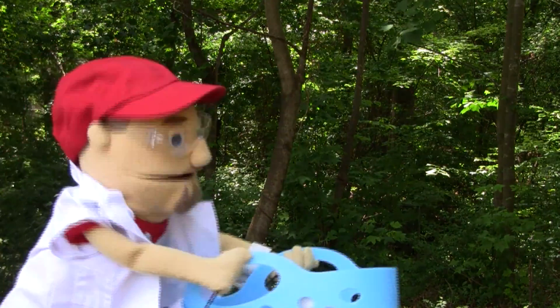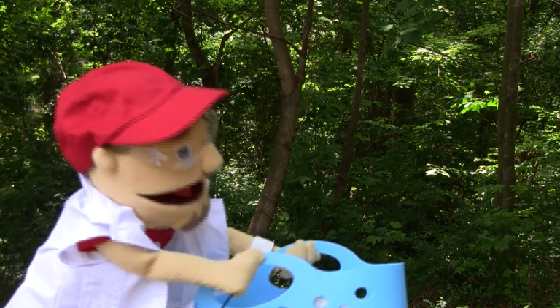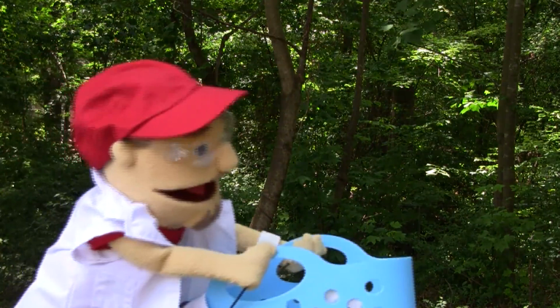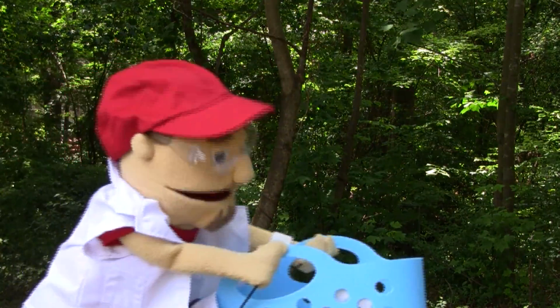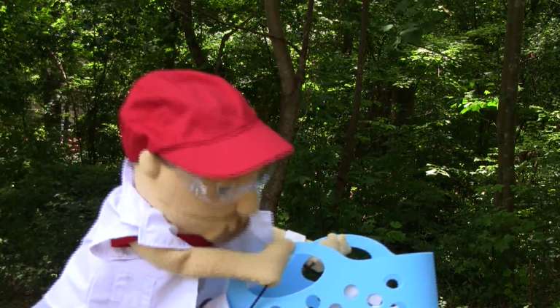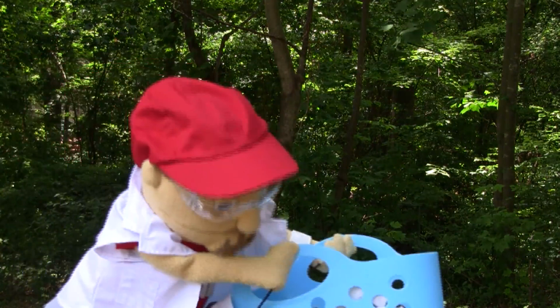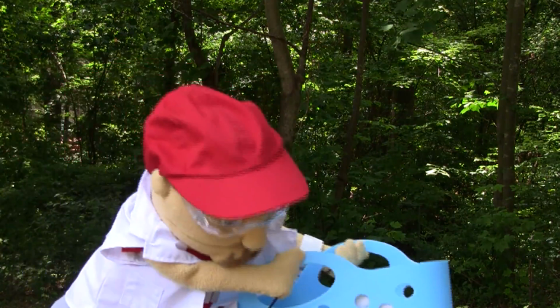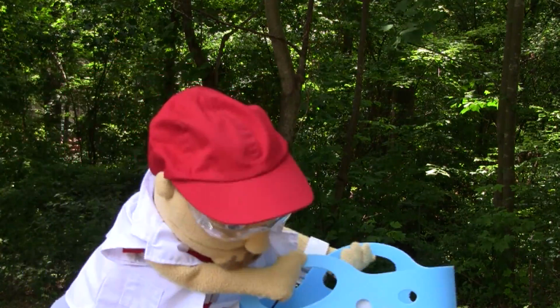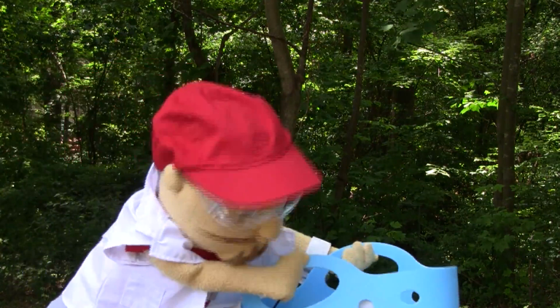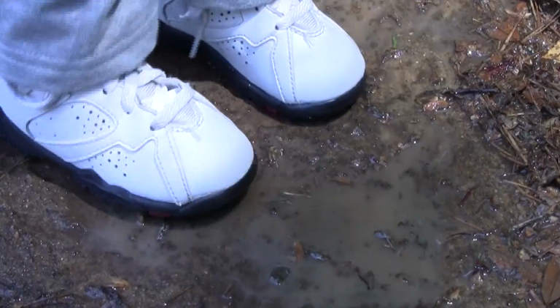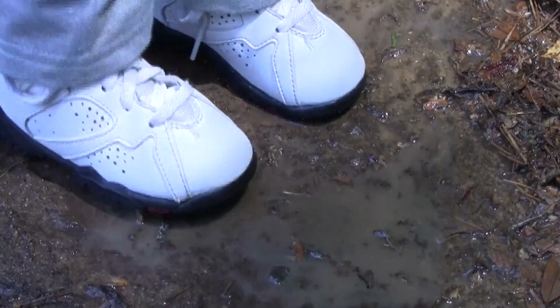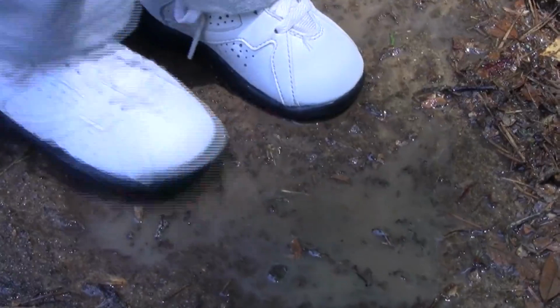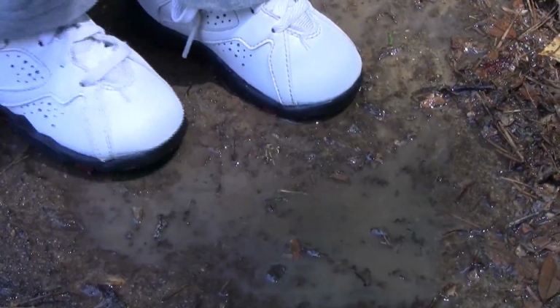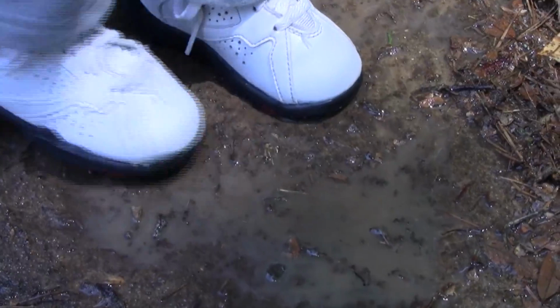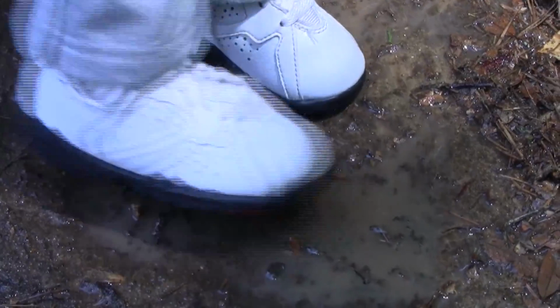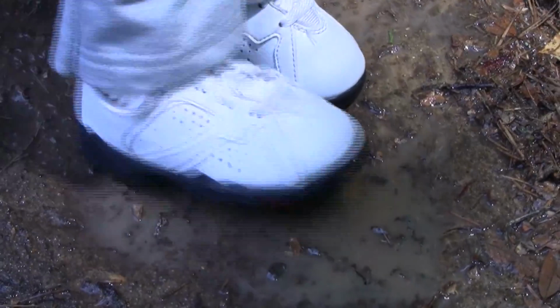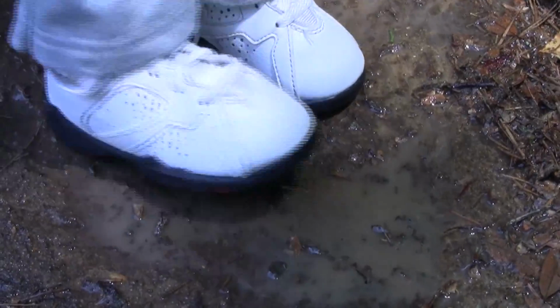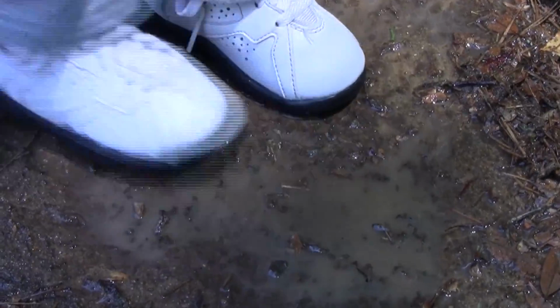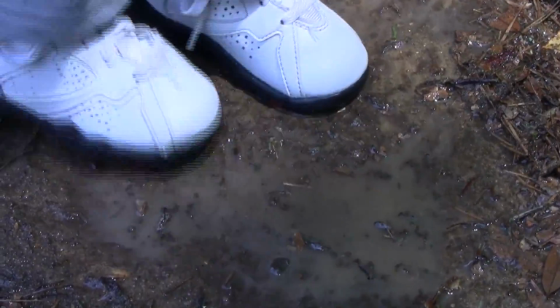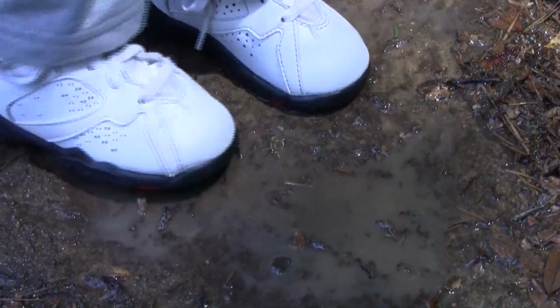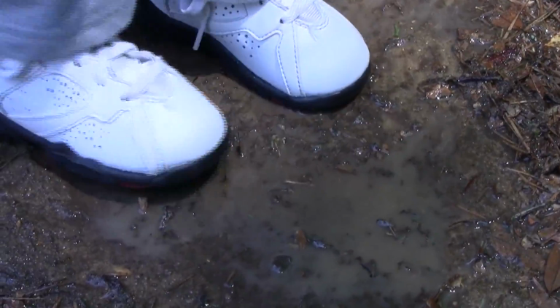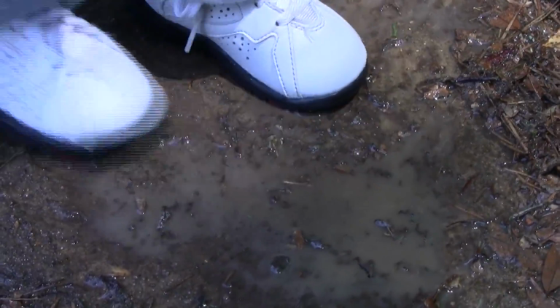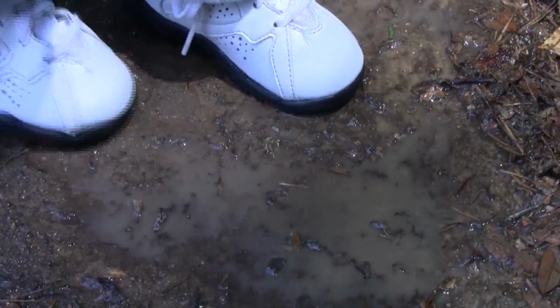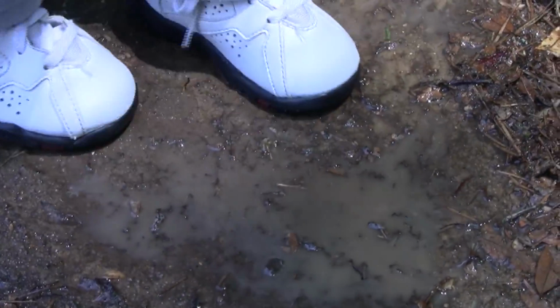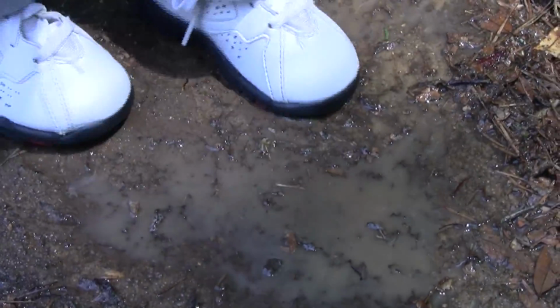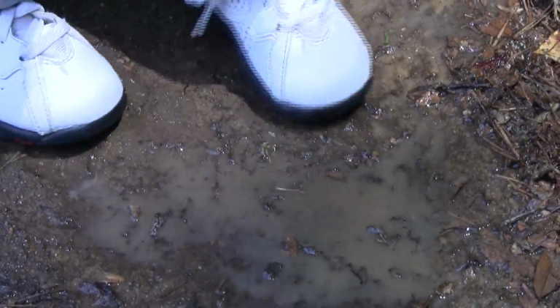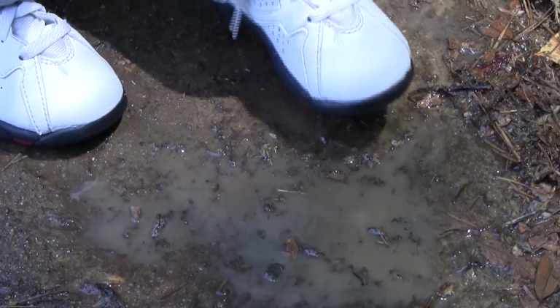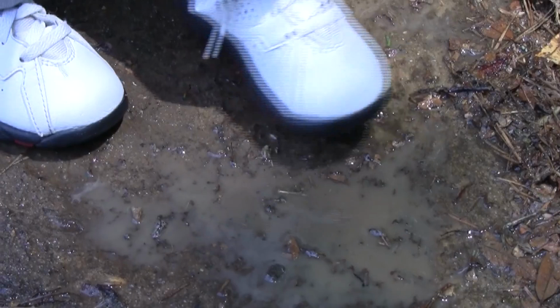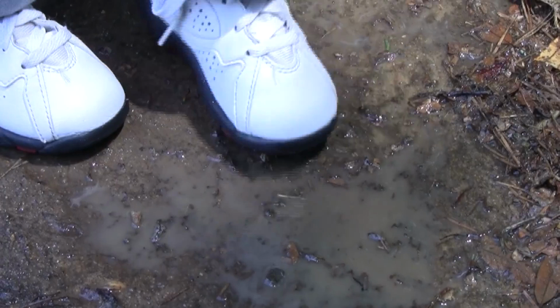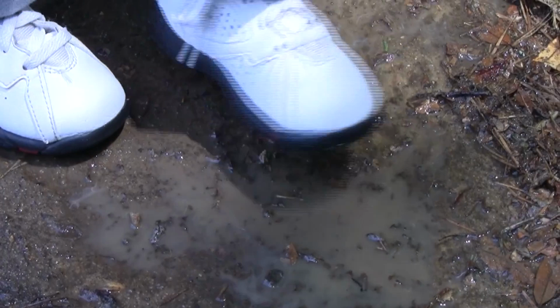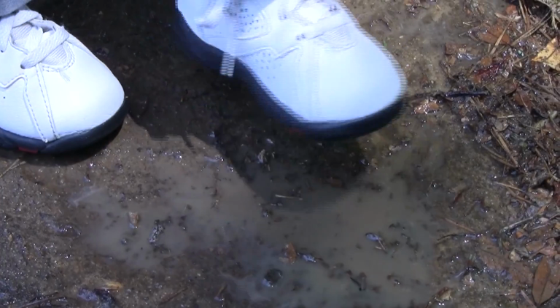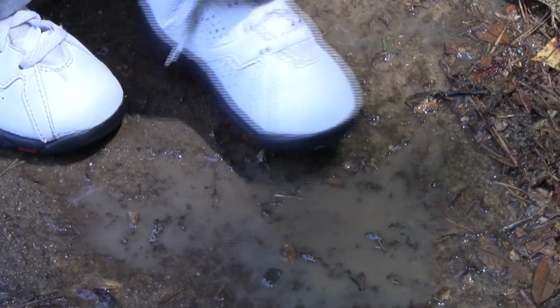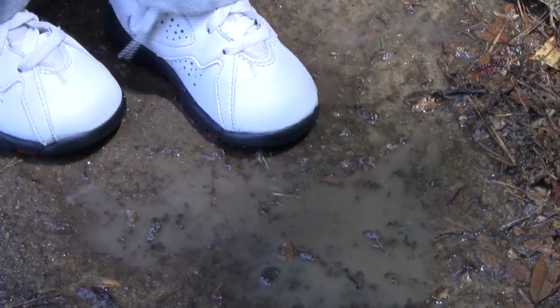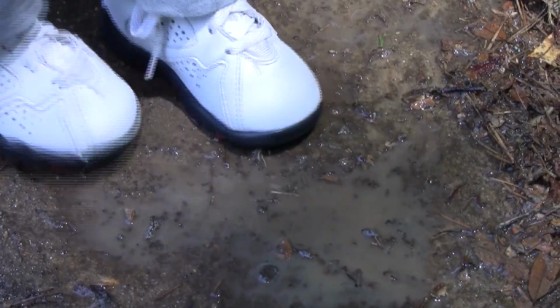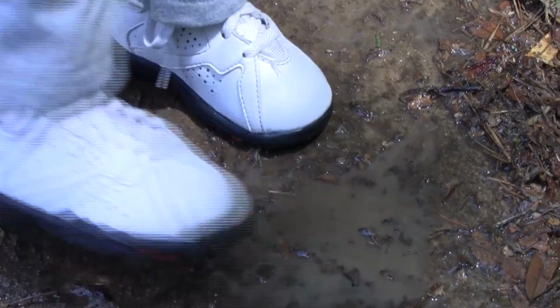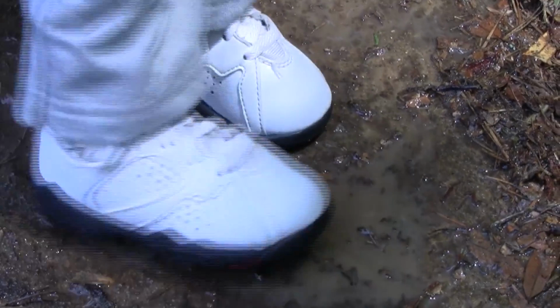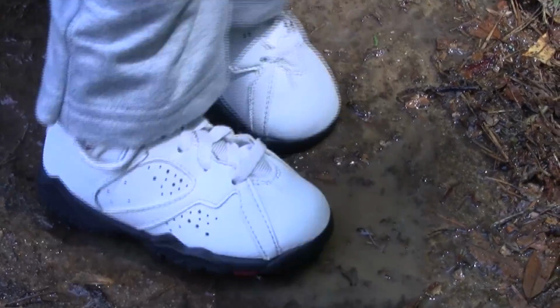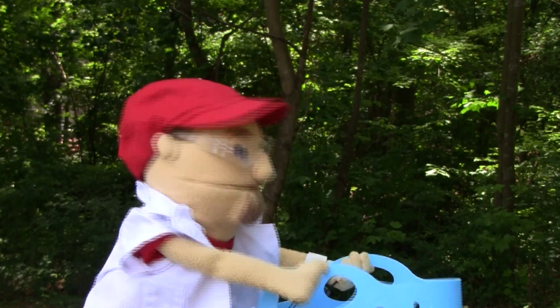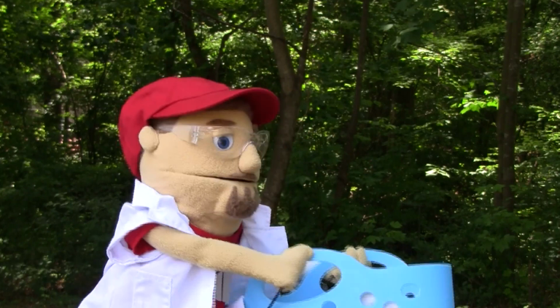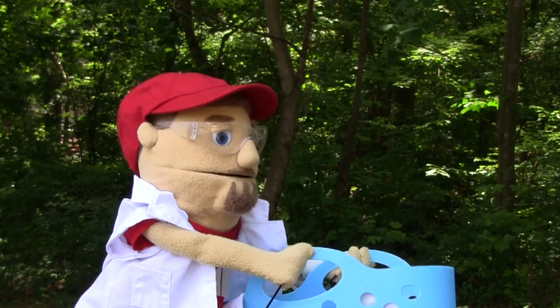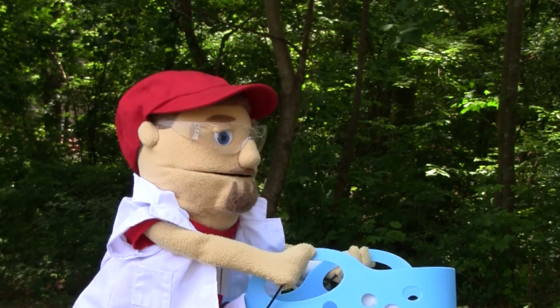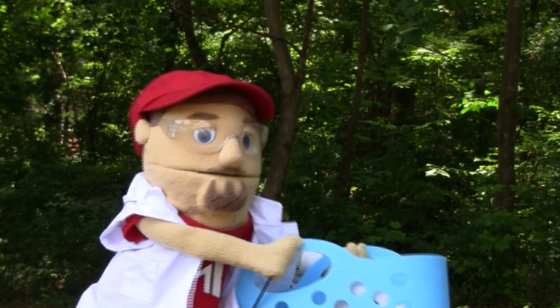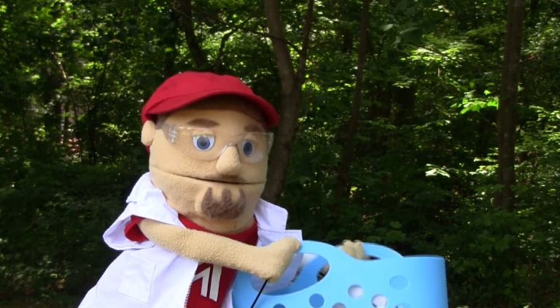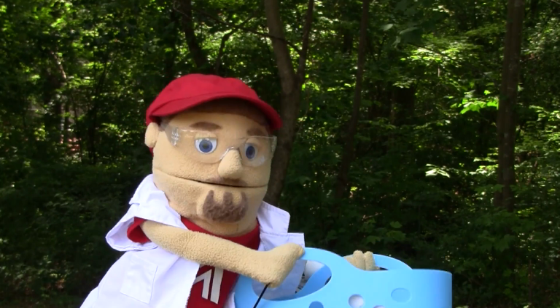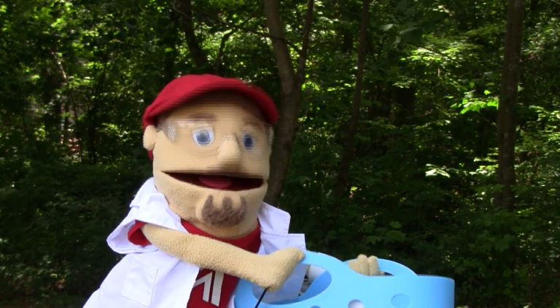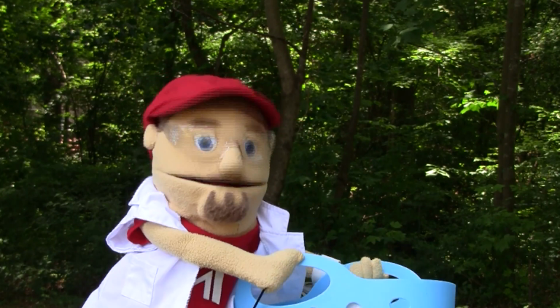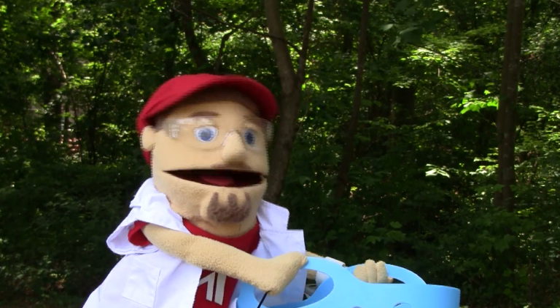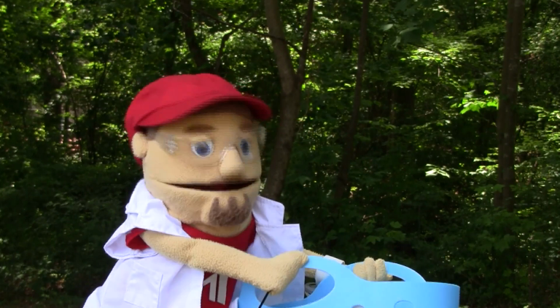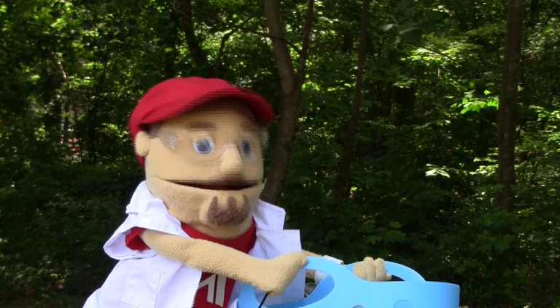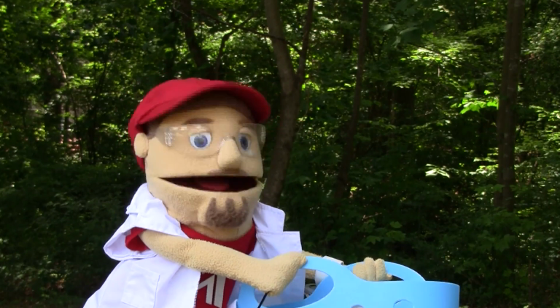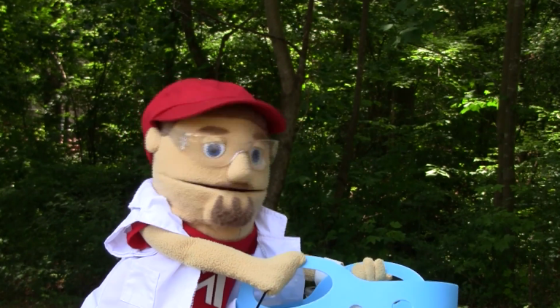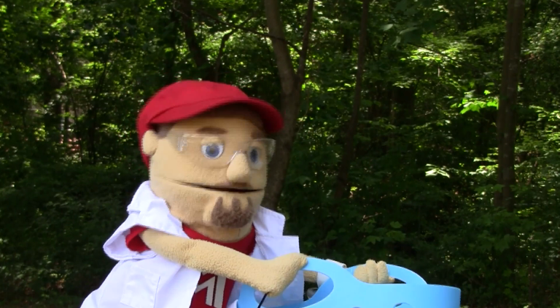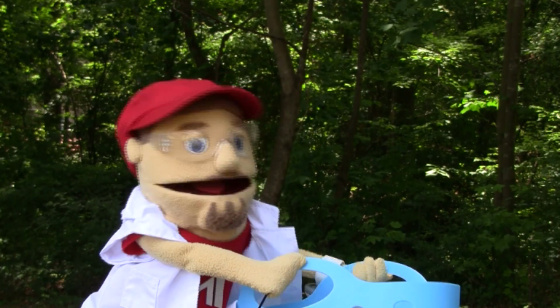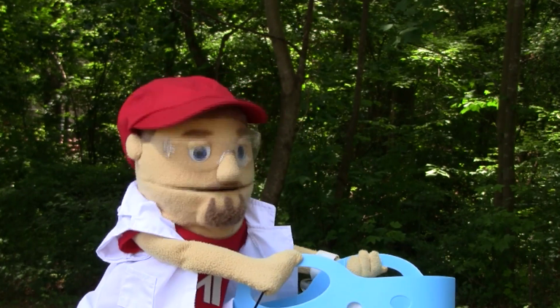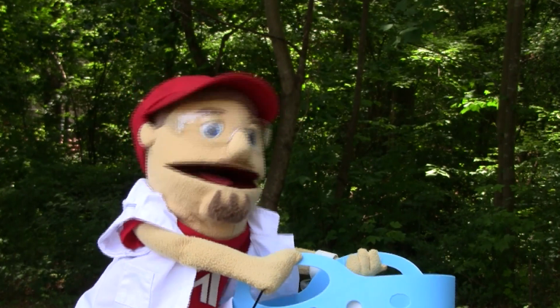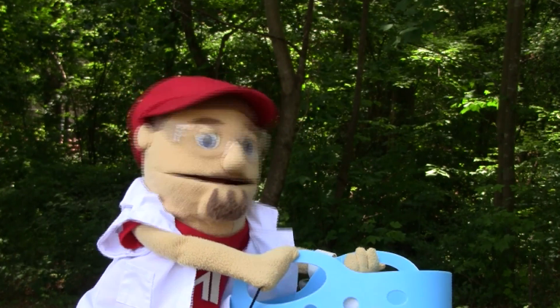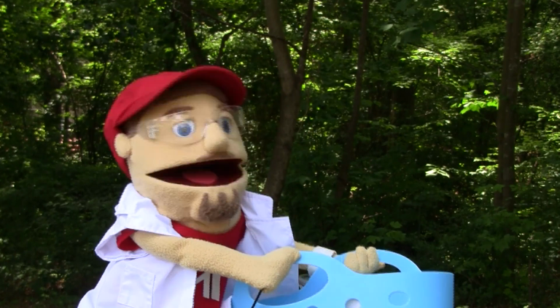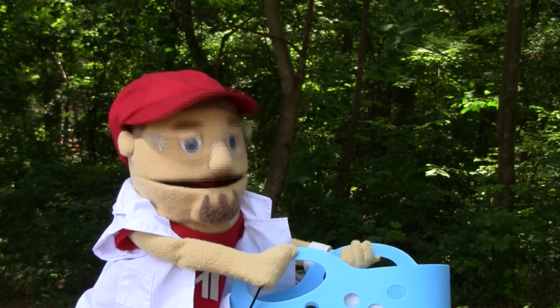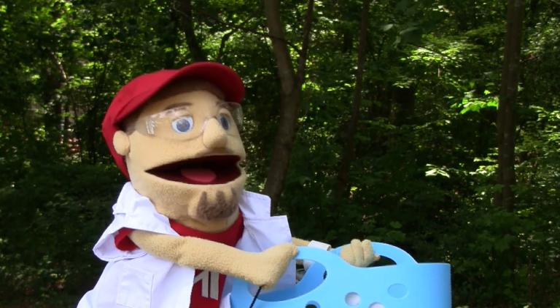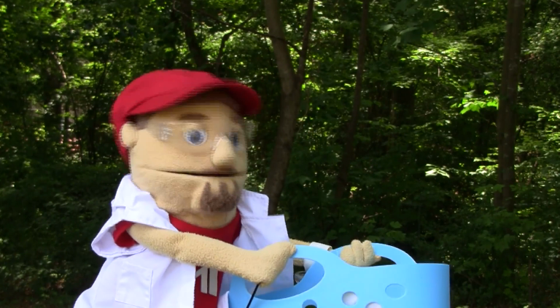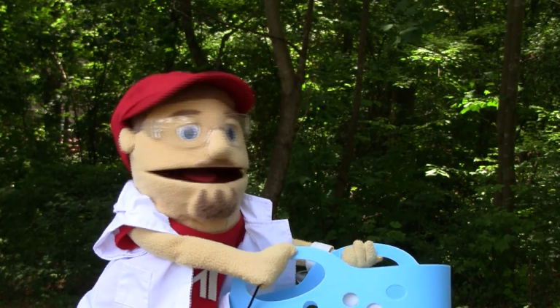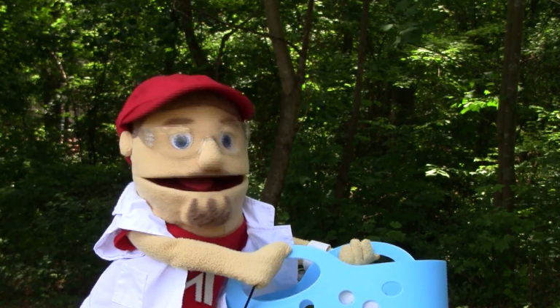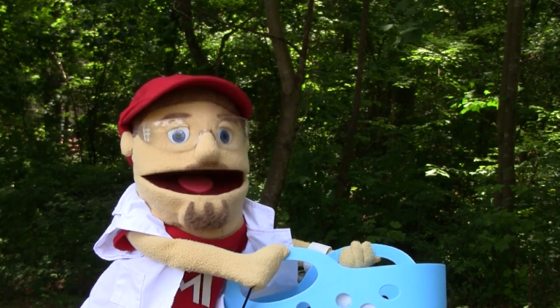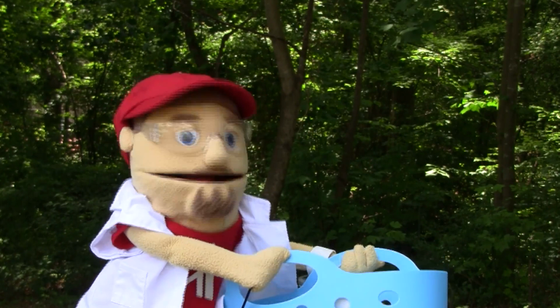It must have rained really hard yesterday. The ground is so wet and muddy. I better be careful not to drop my clean socks on the ground.